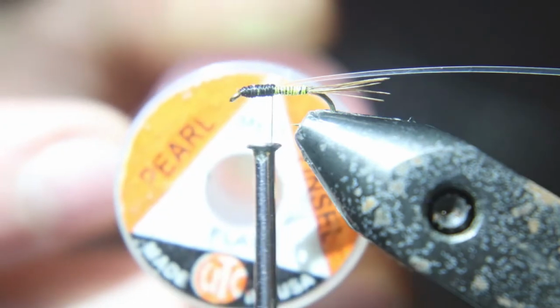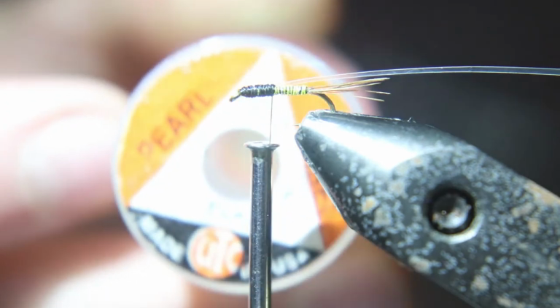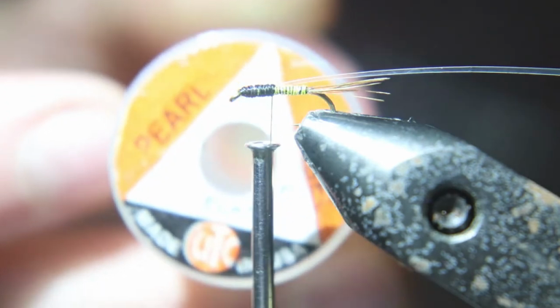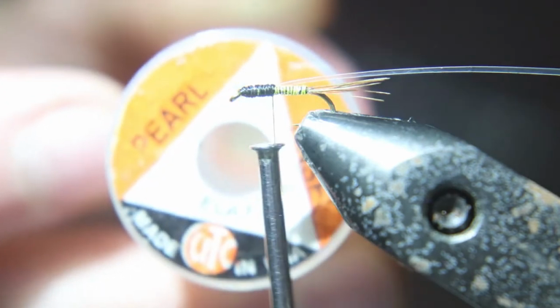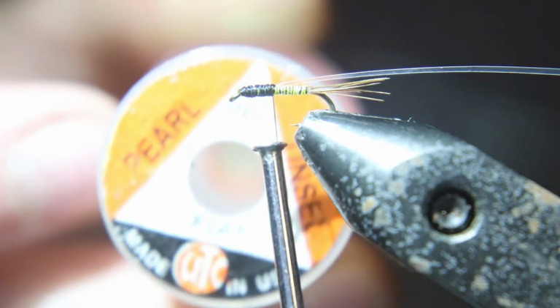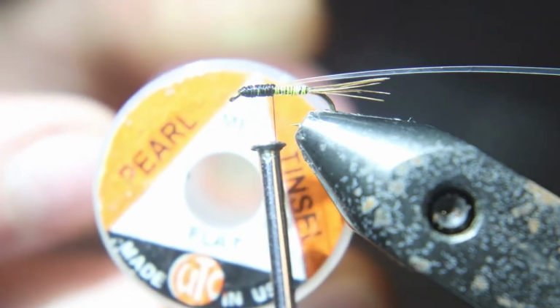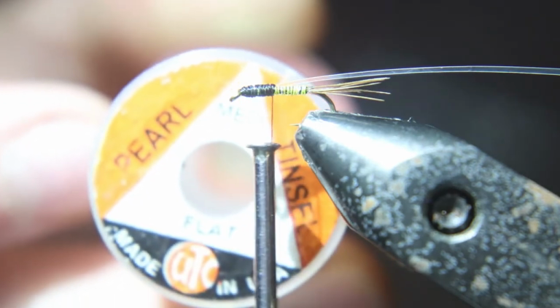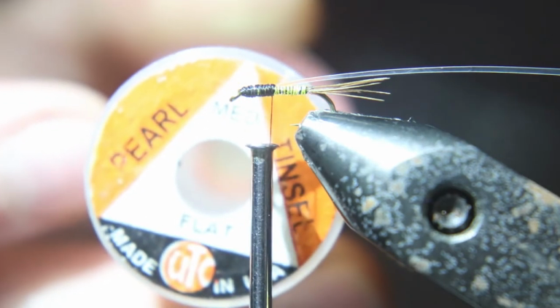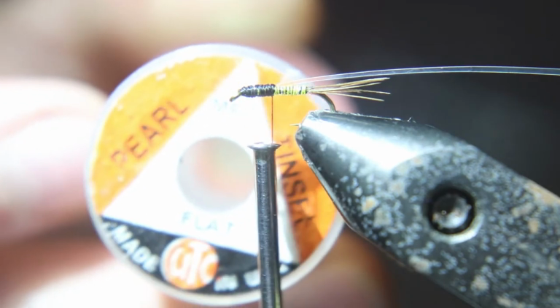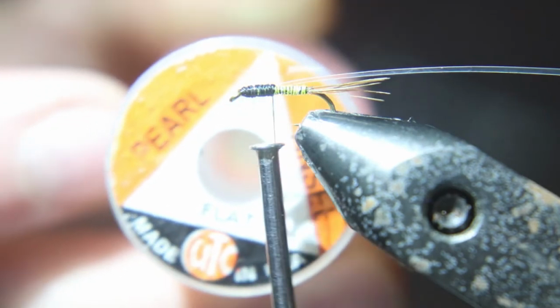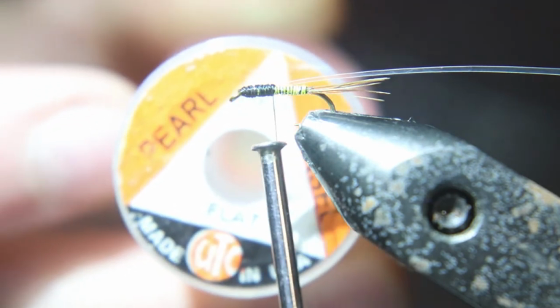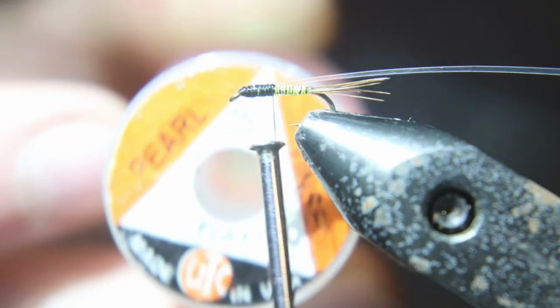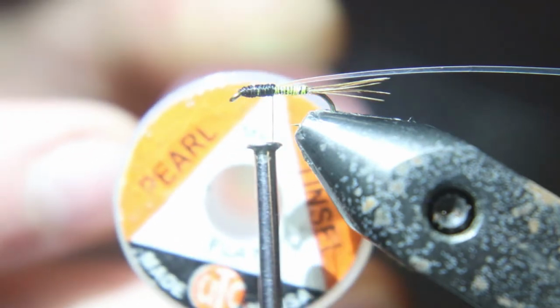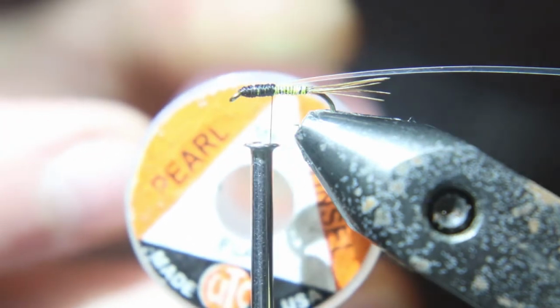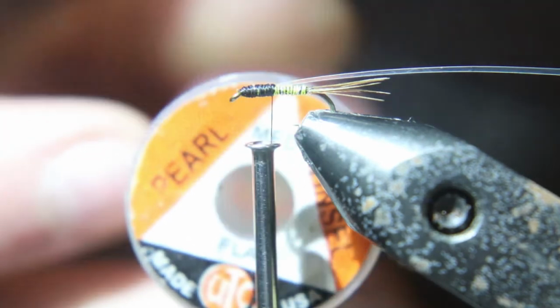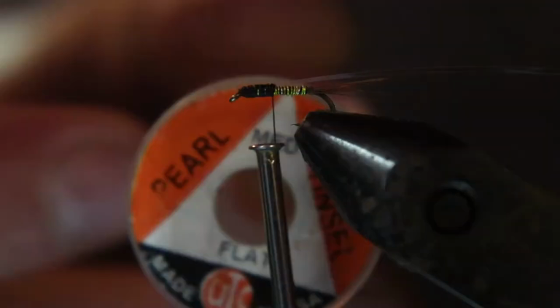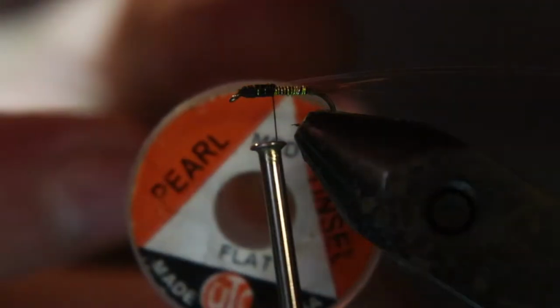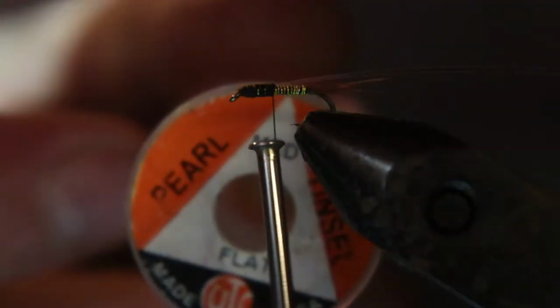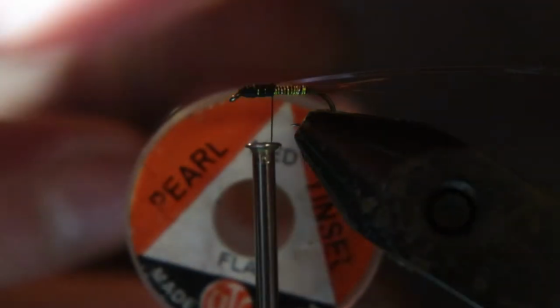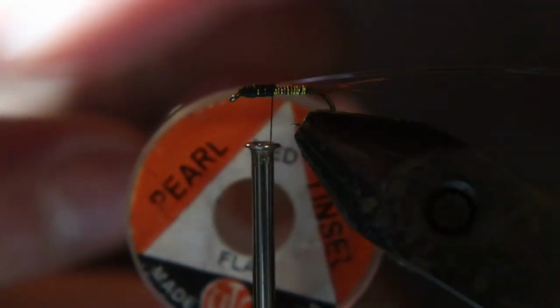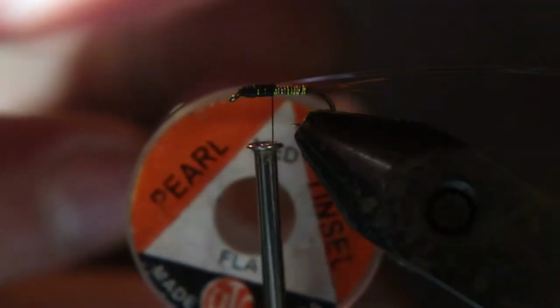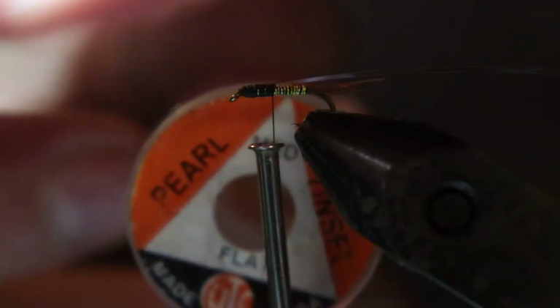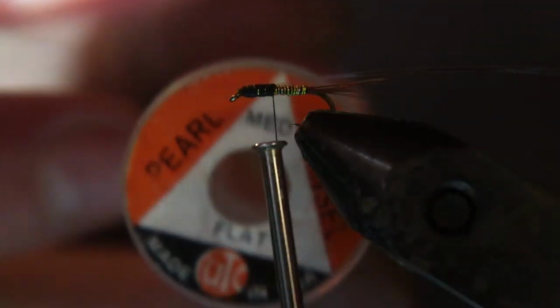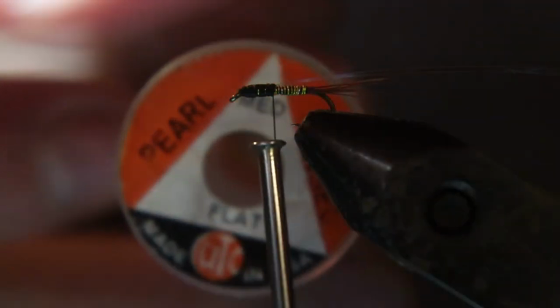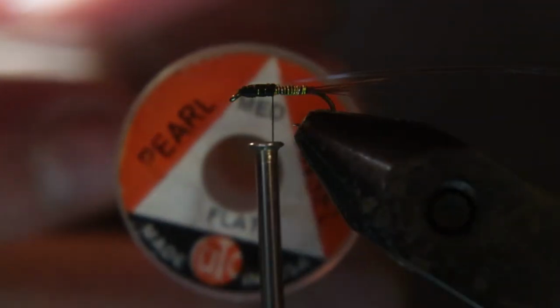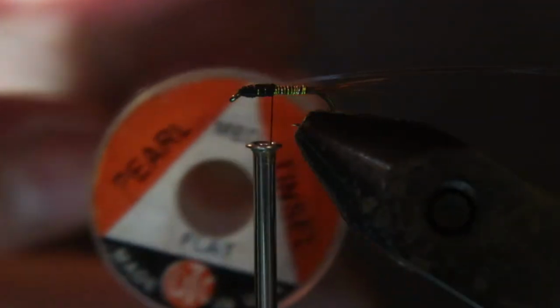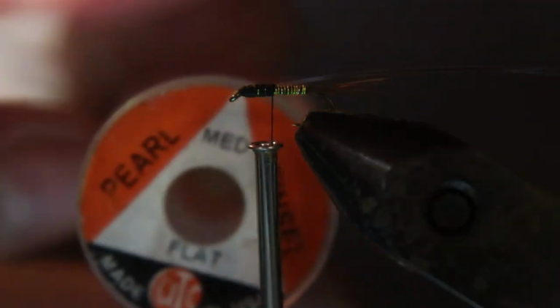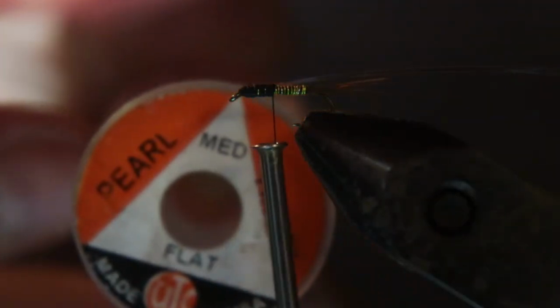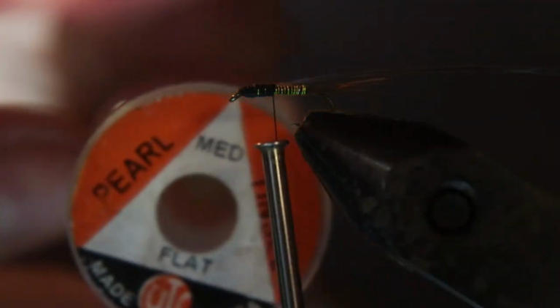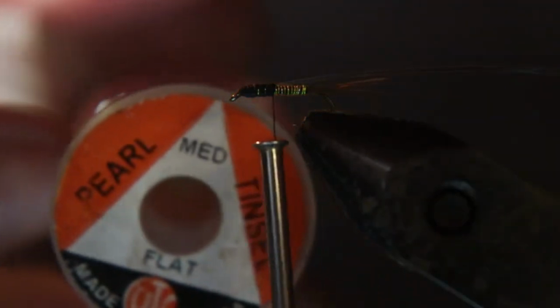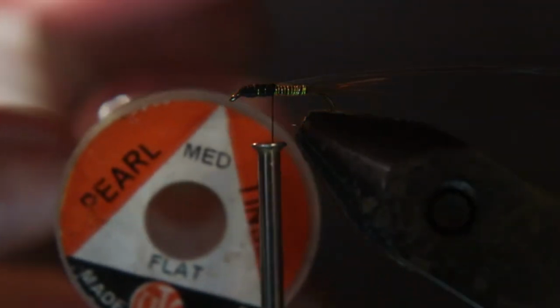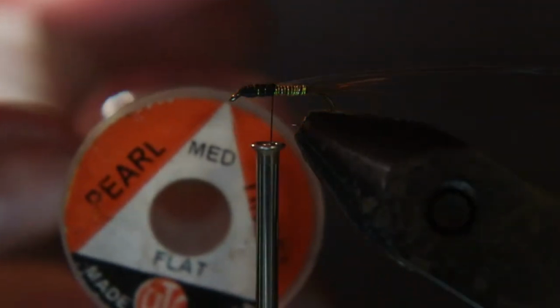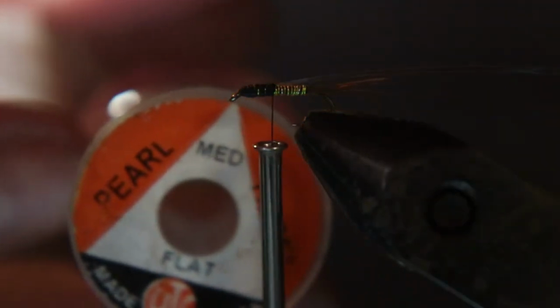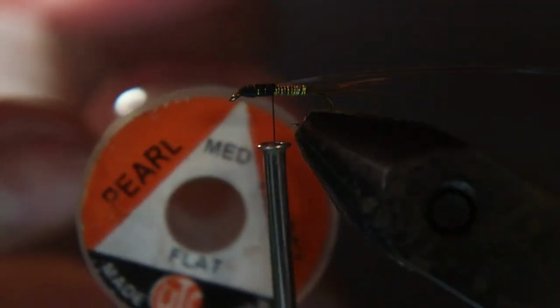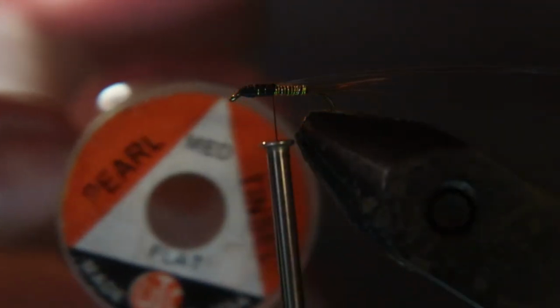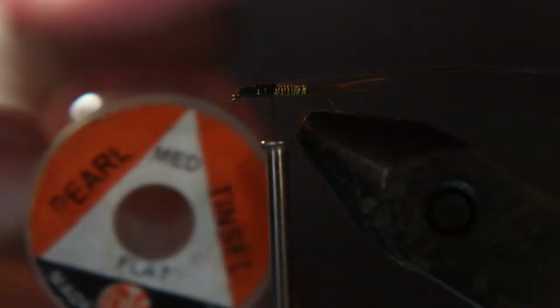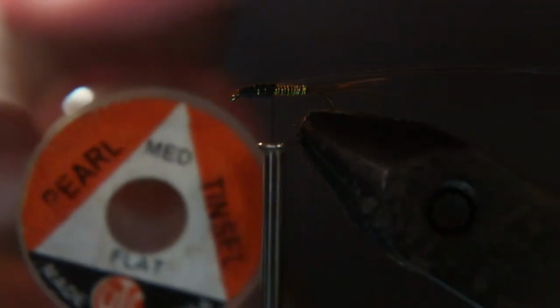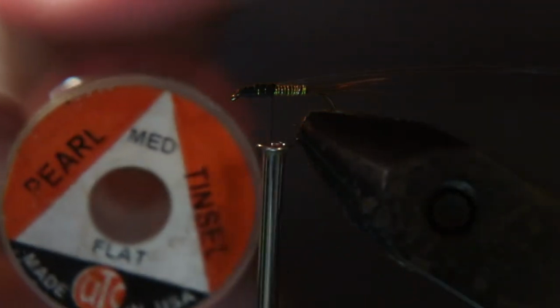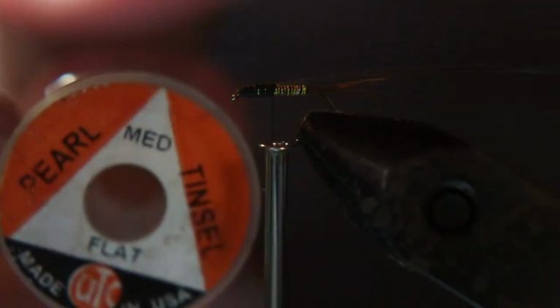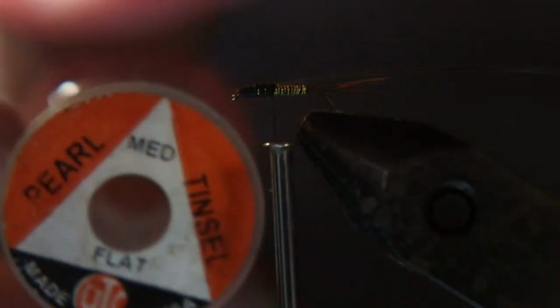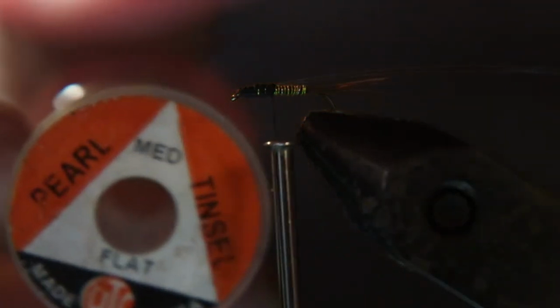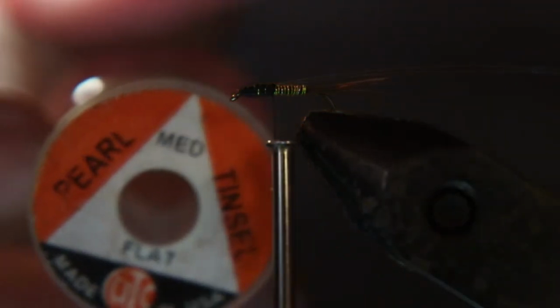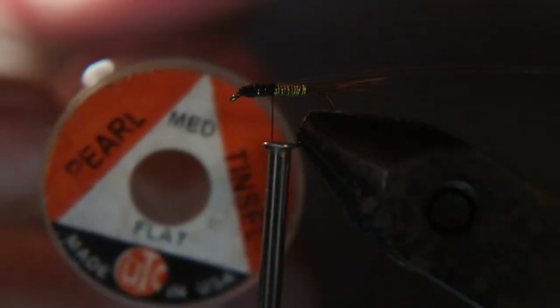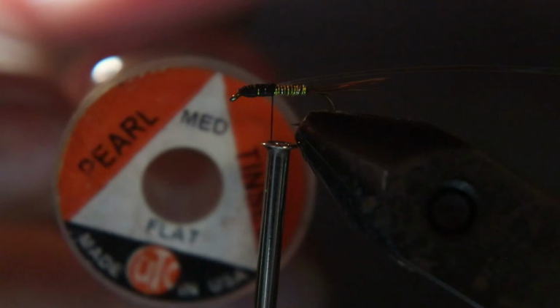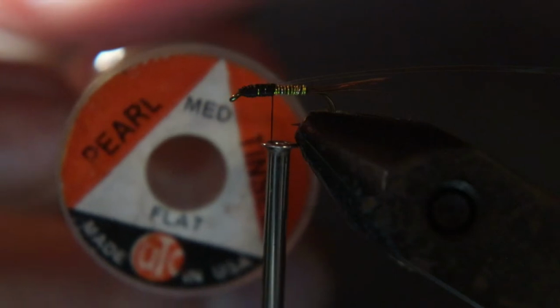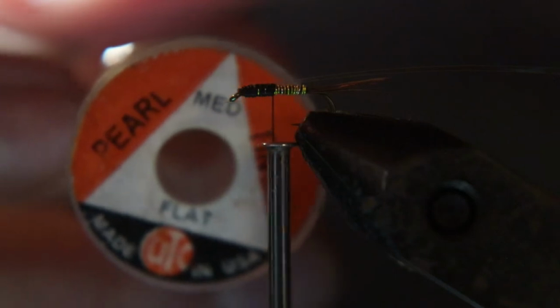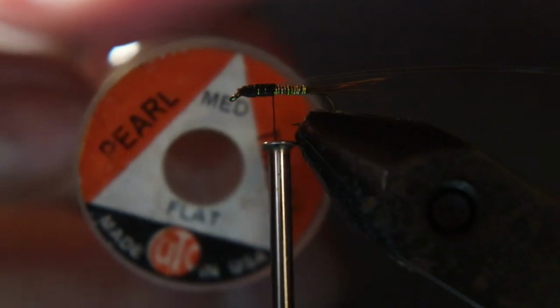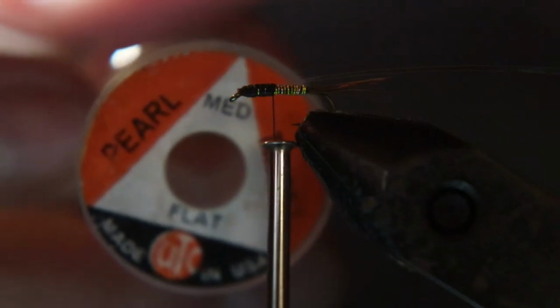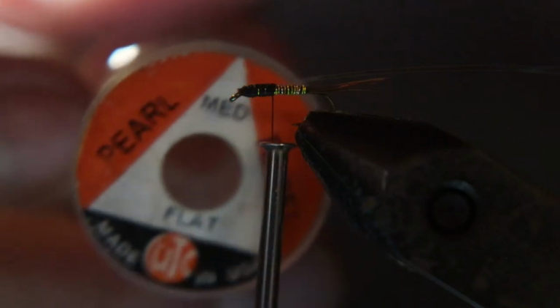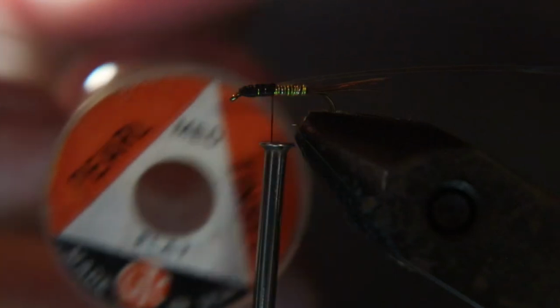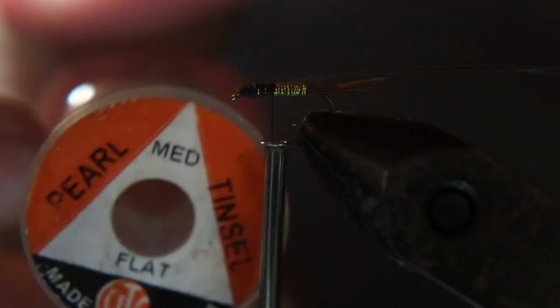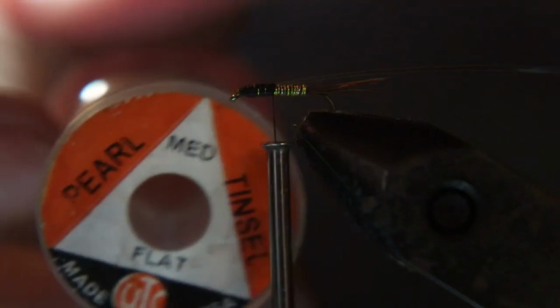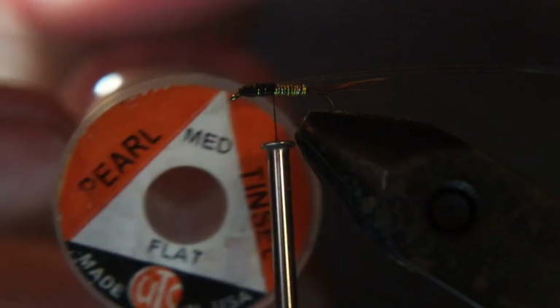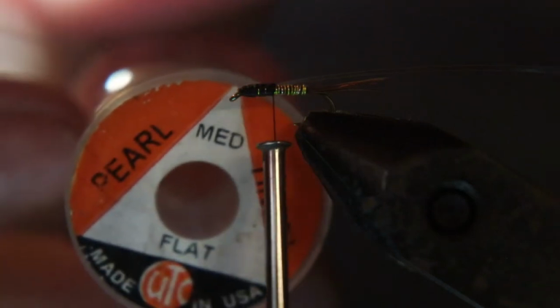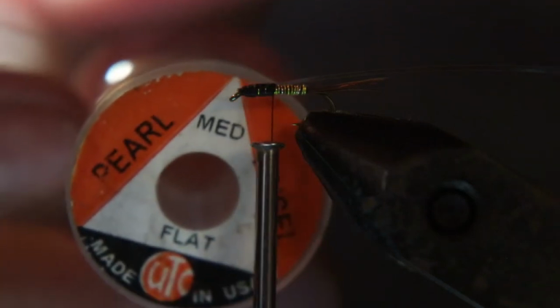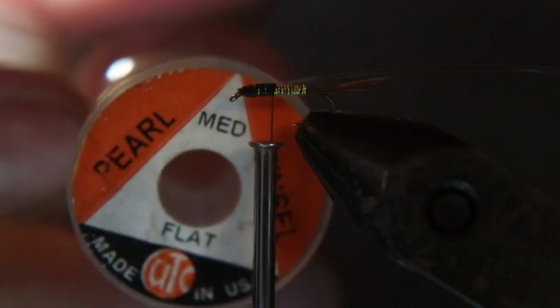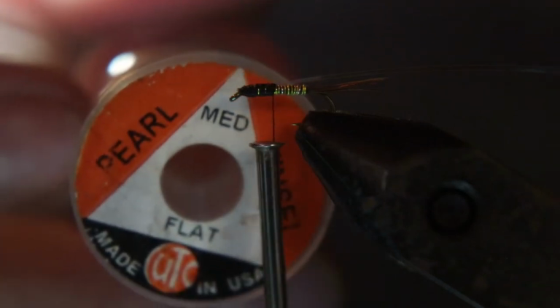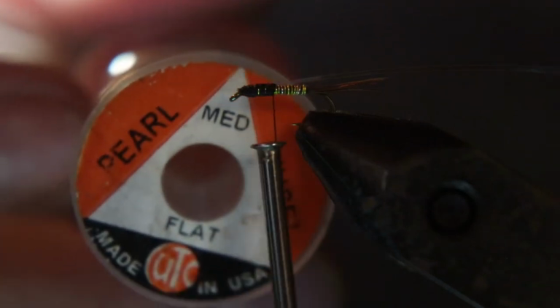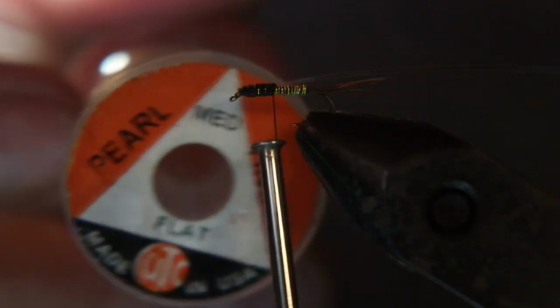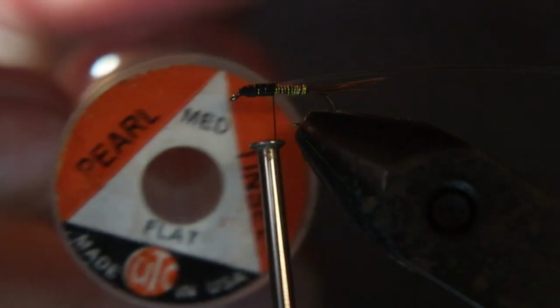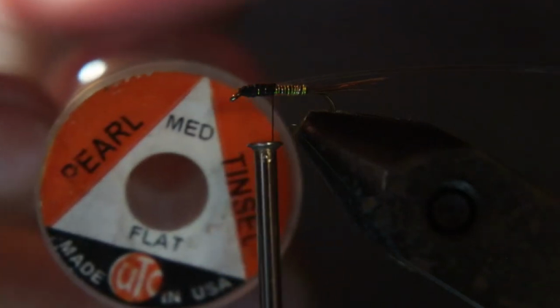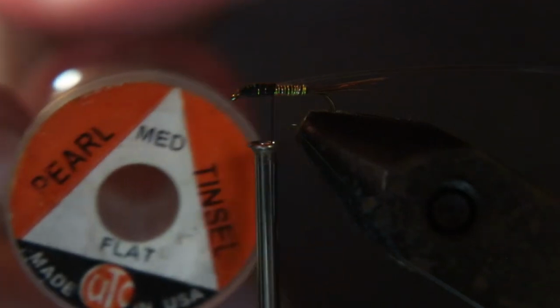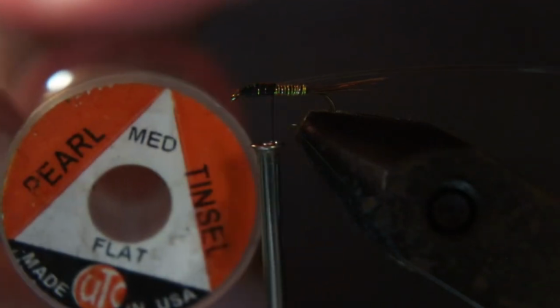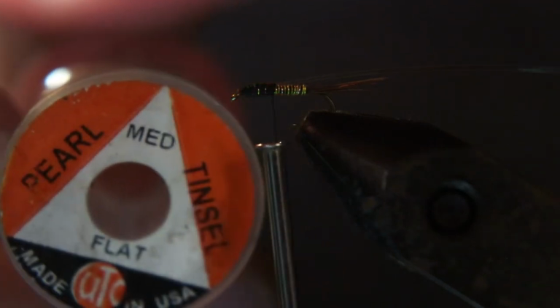Now we're tying in some of this tinsel. We're going to use that as a thorax, like to wrap over the thorax like a wing case.